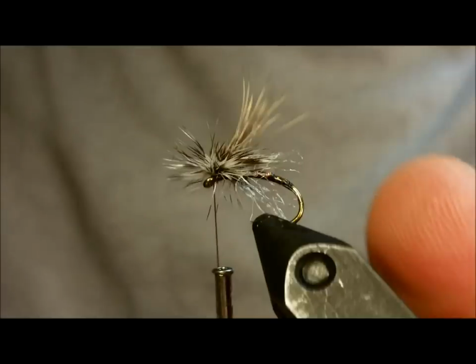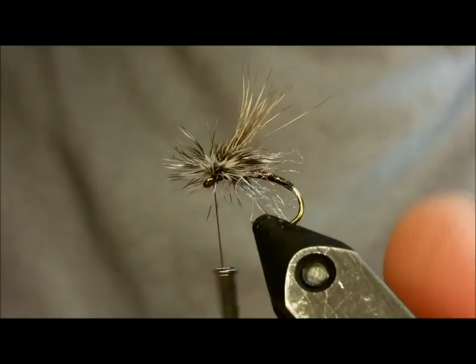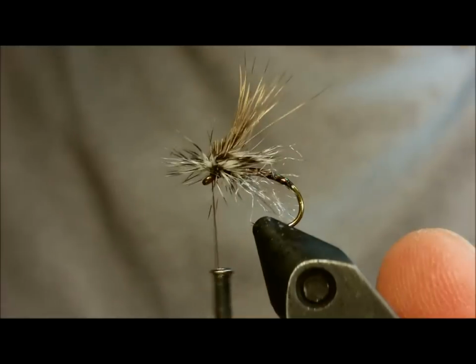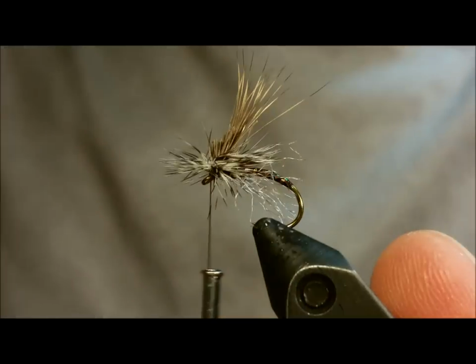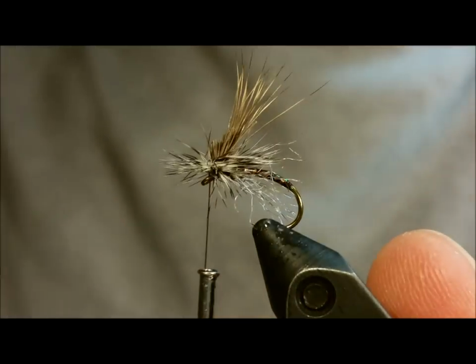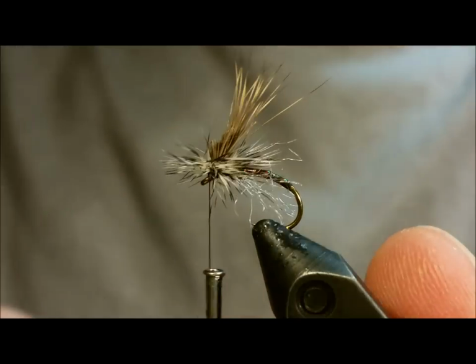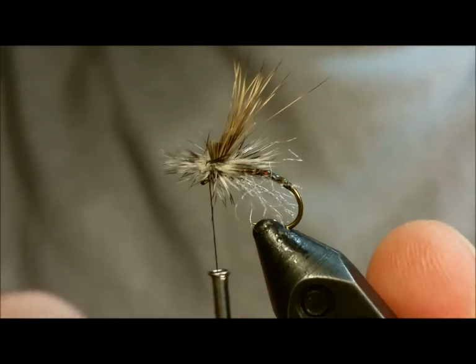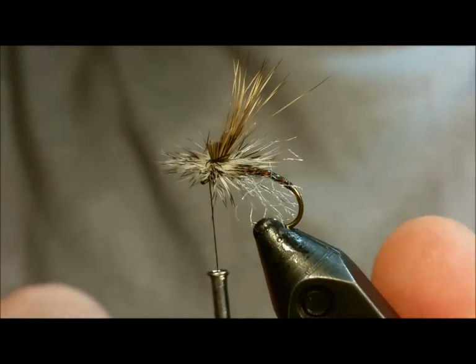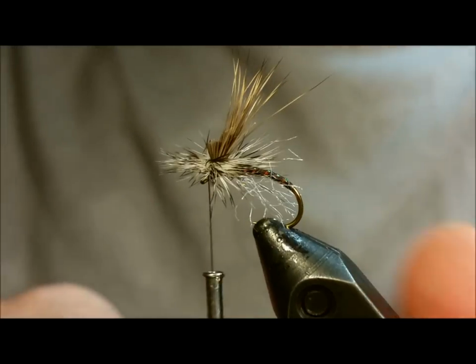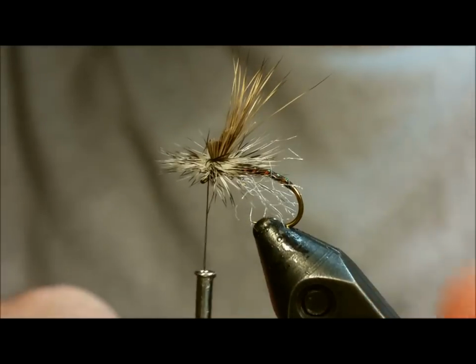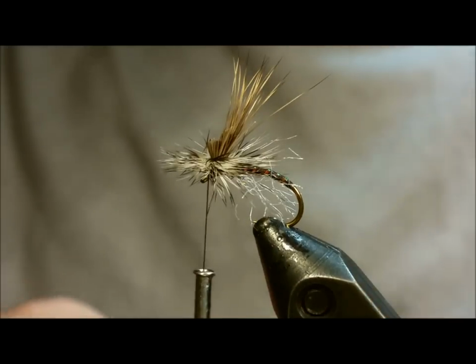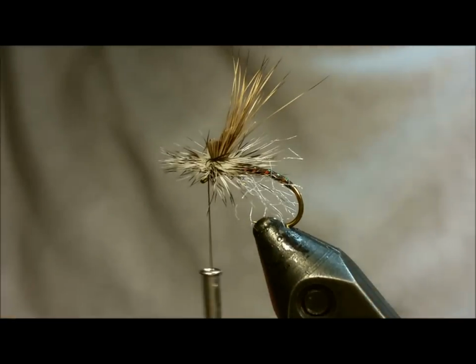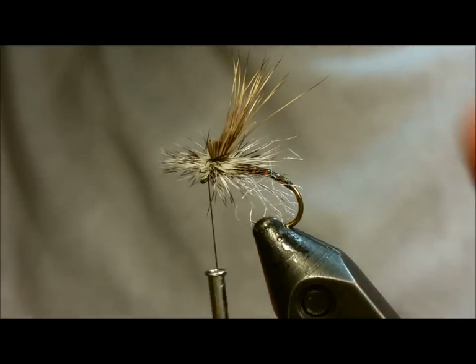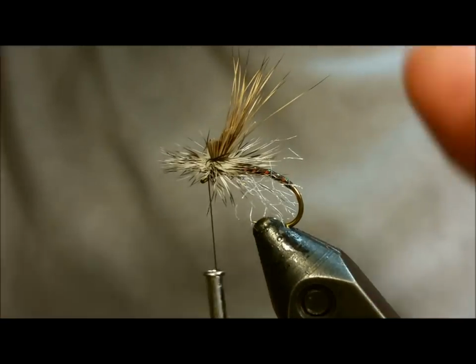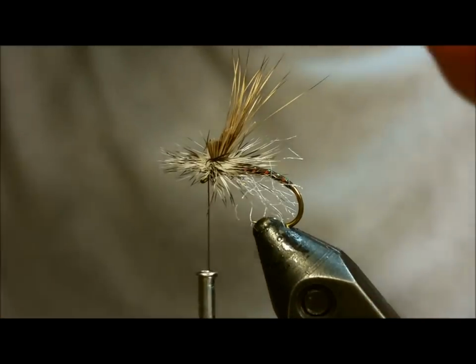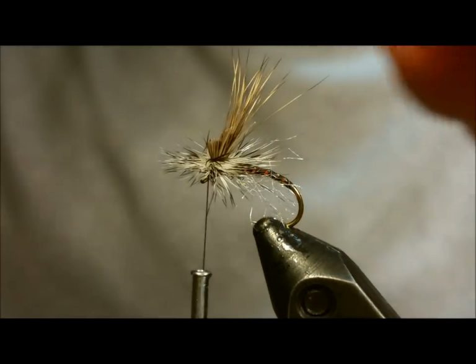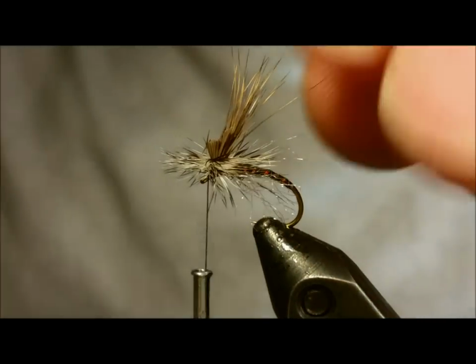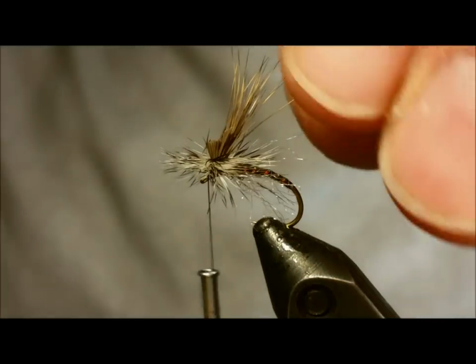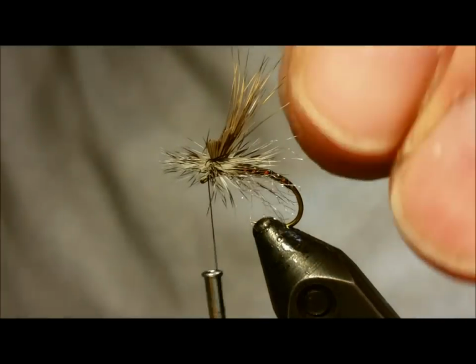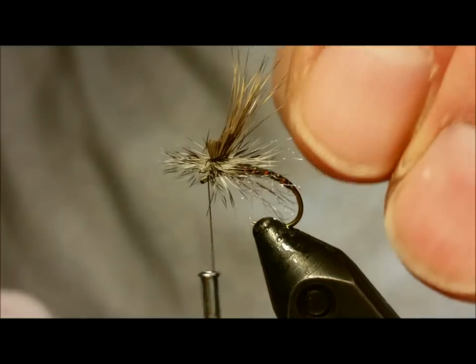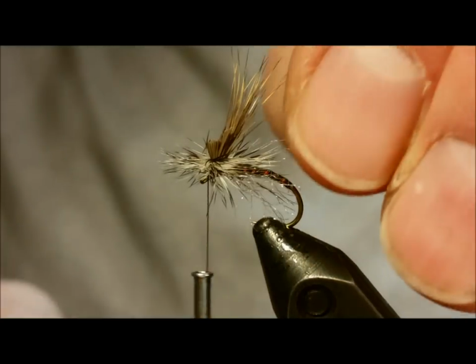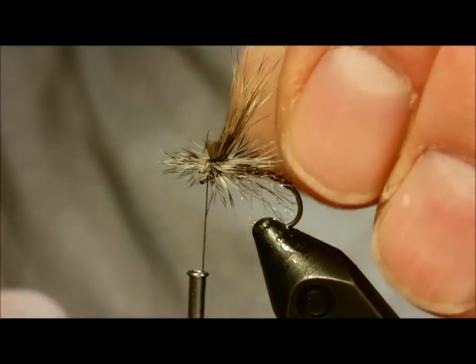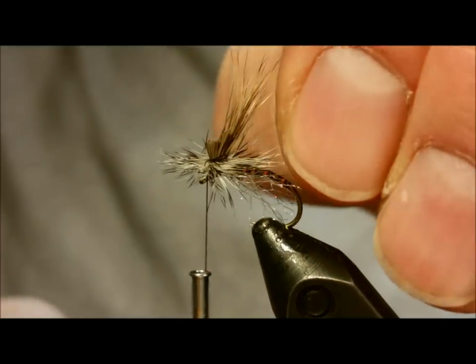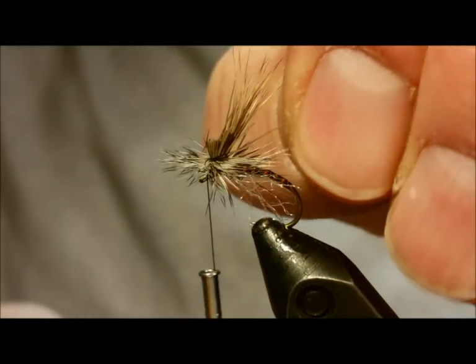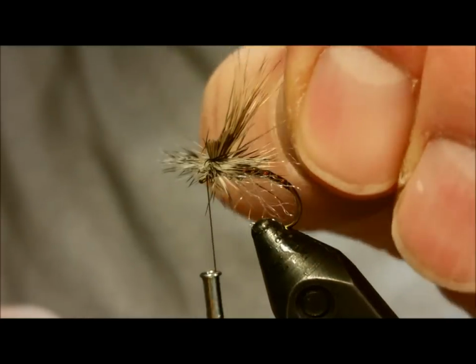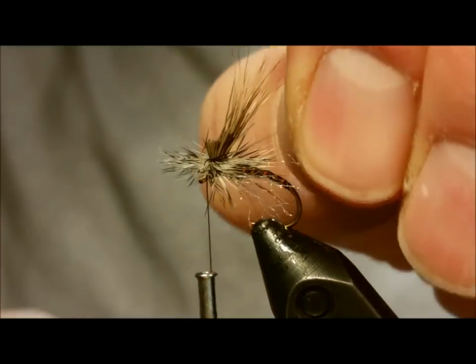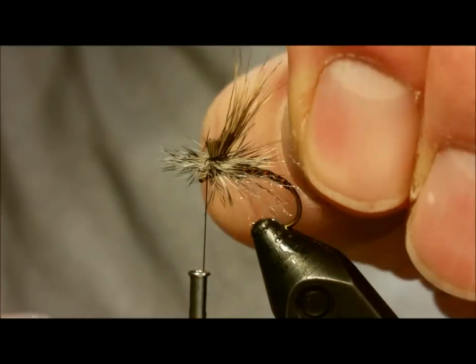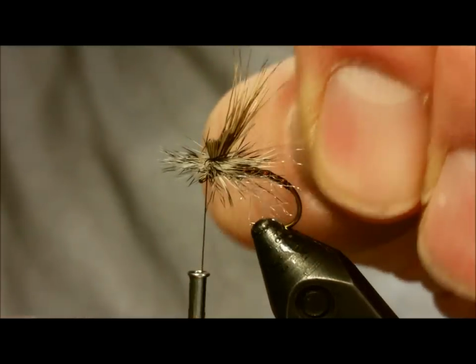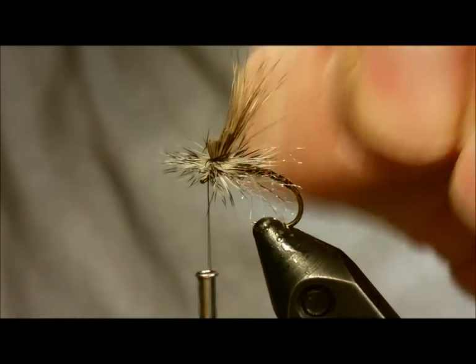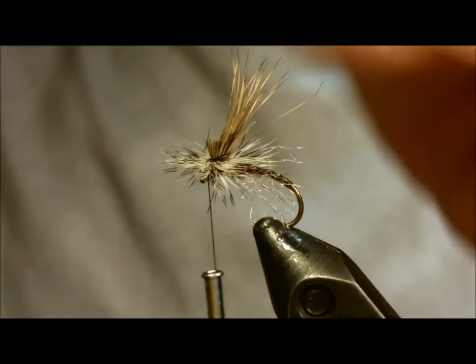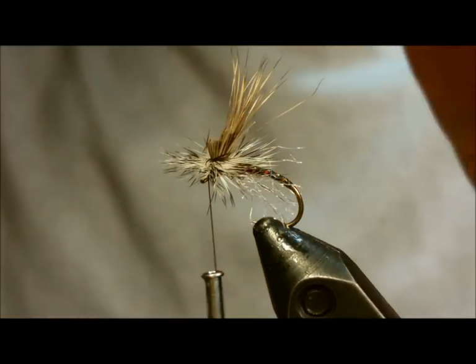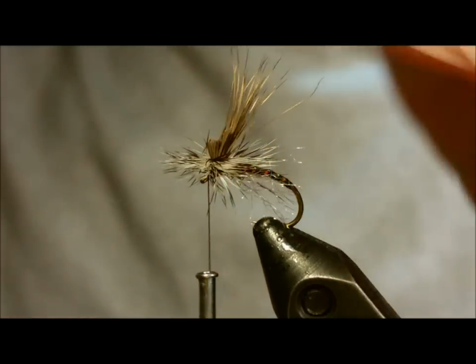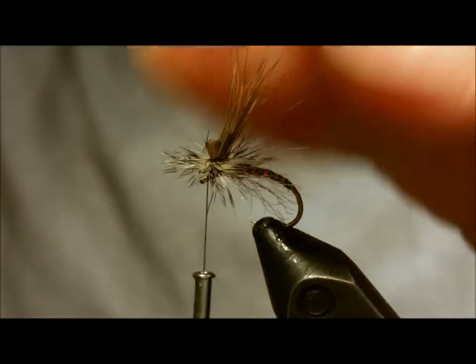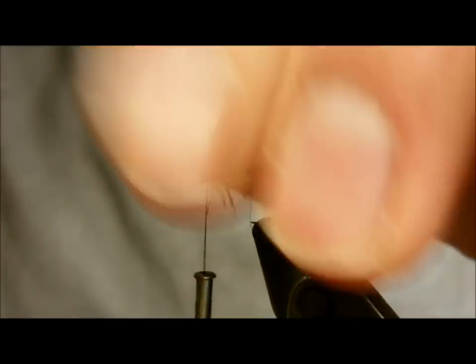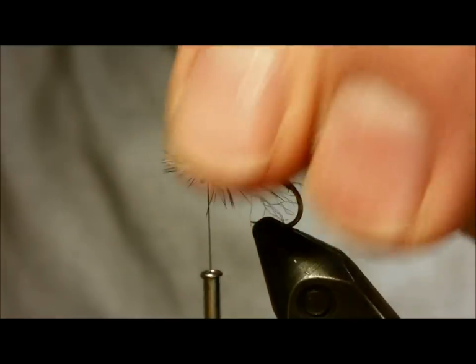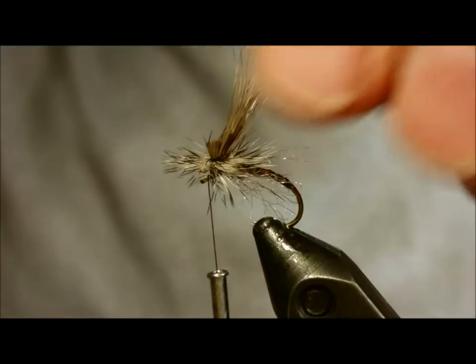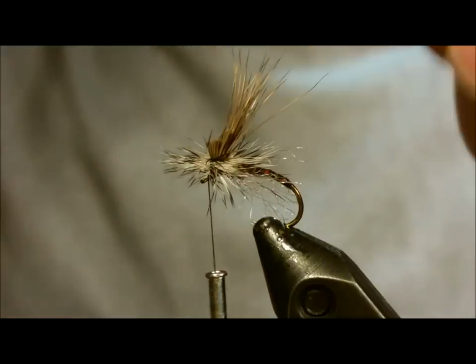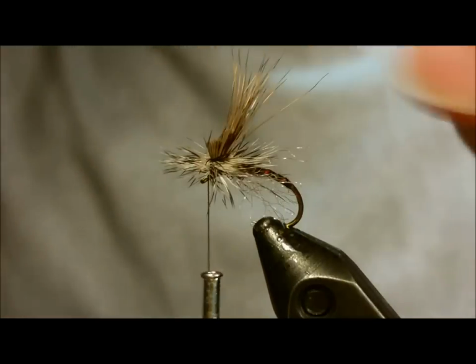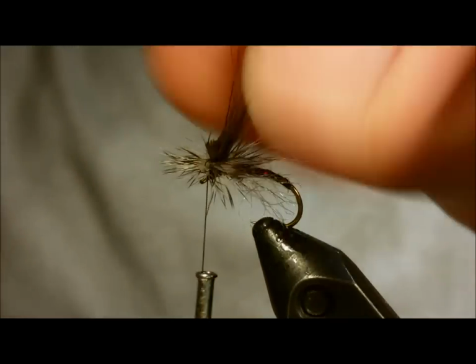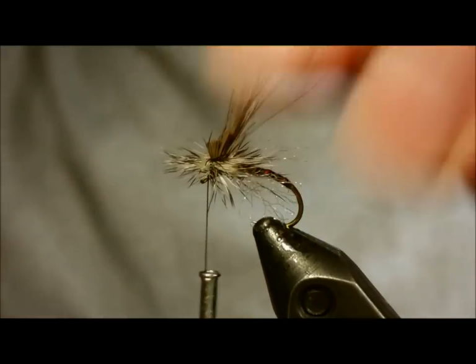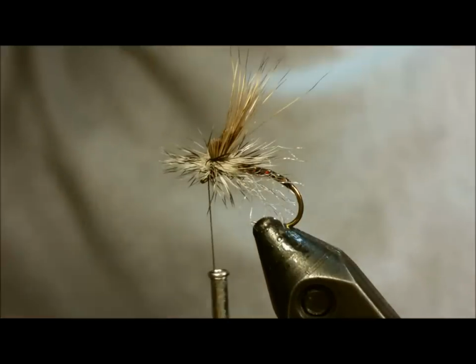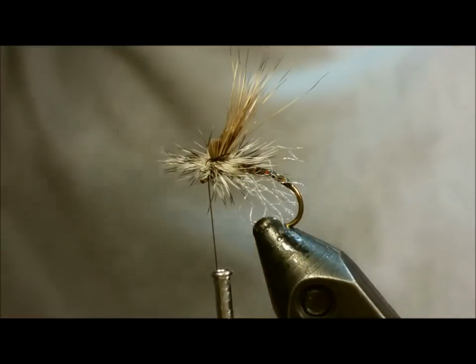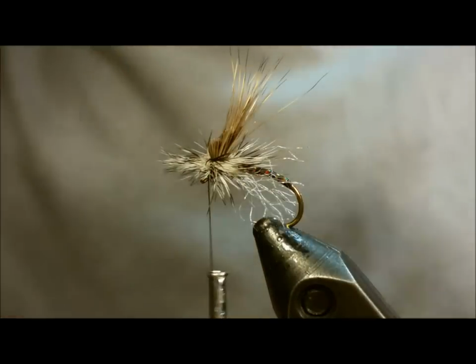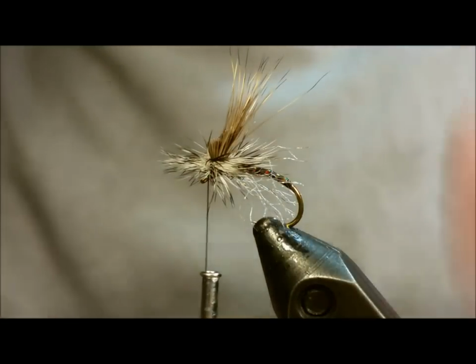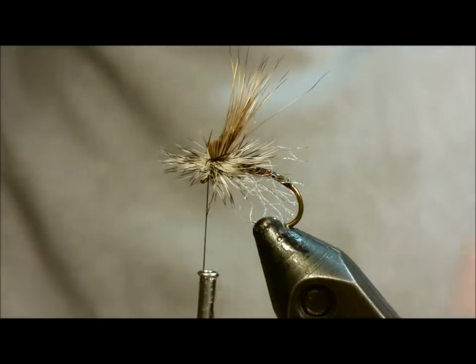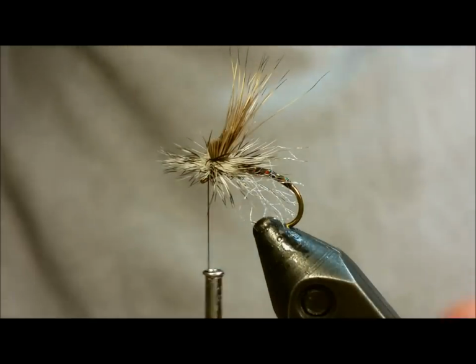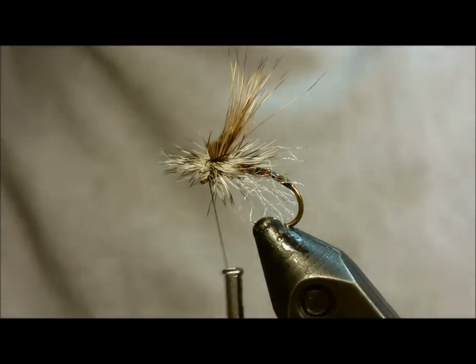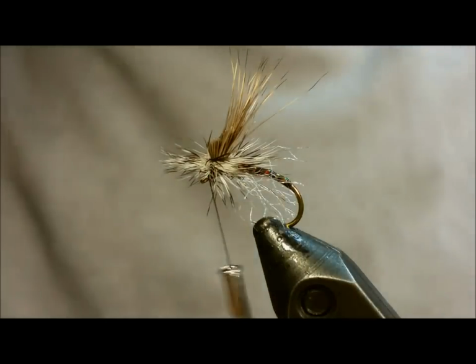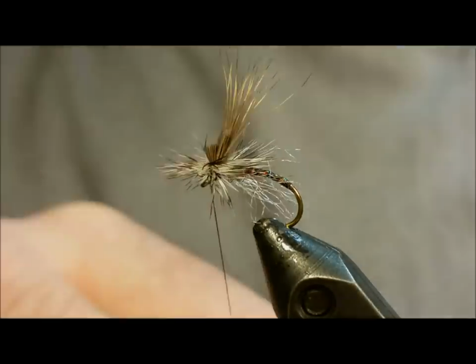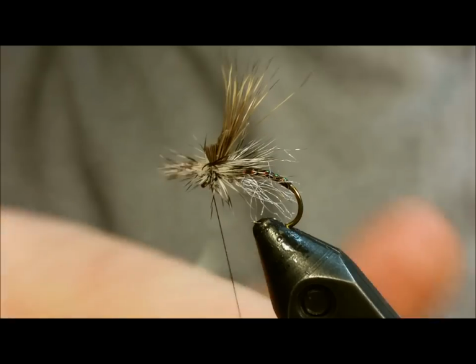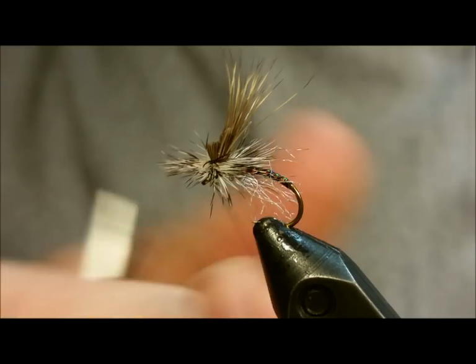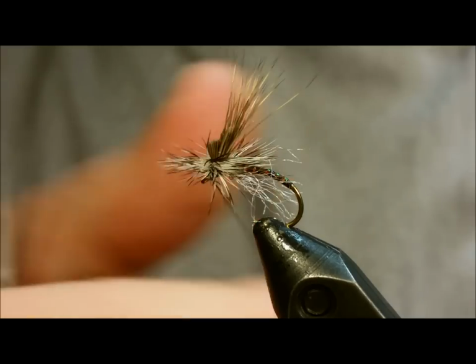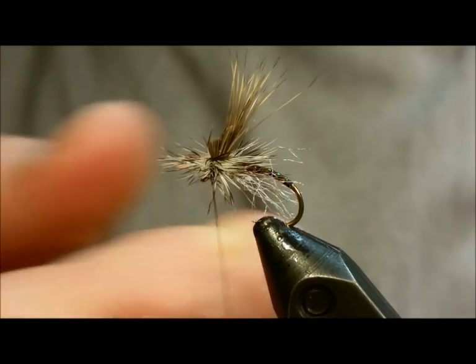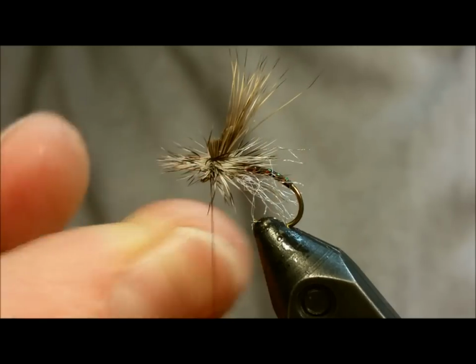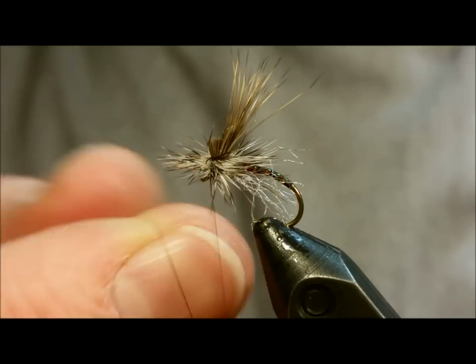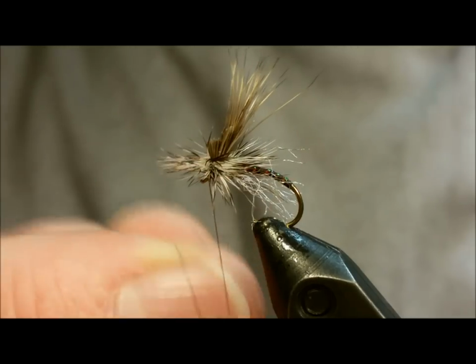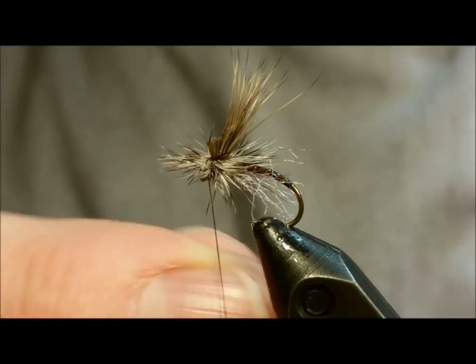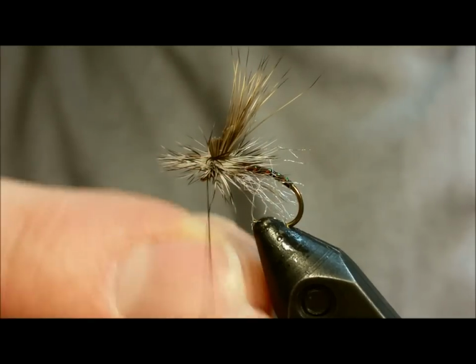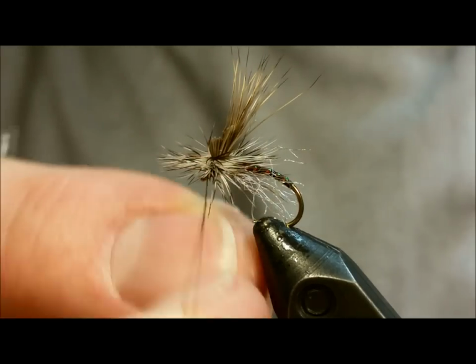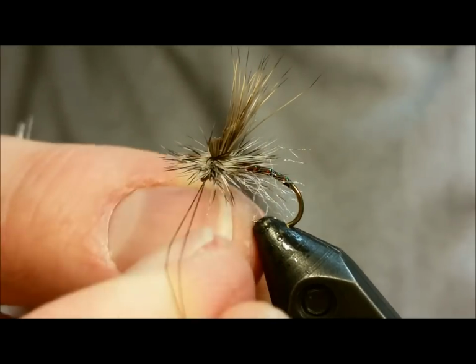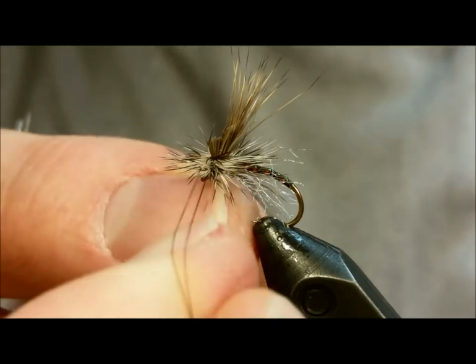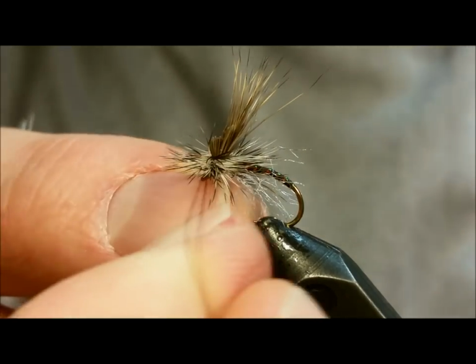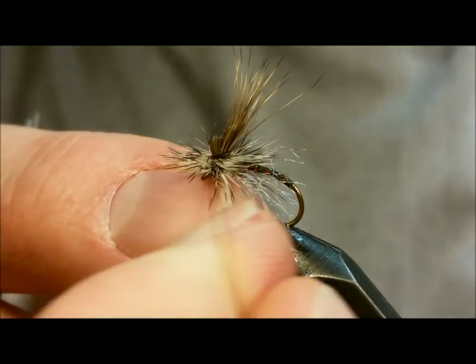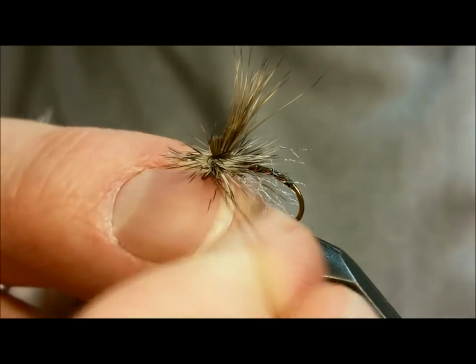Once you have that situated, you can come in and whip finish, or just throw a couple of half hitches in to finish off the fly.